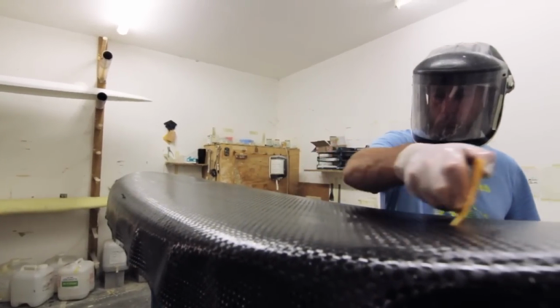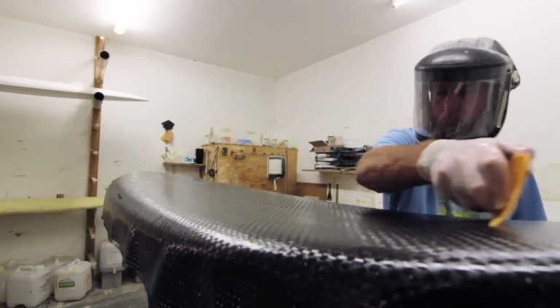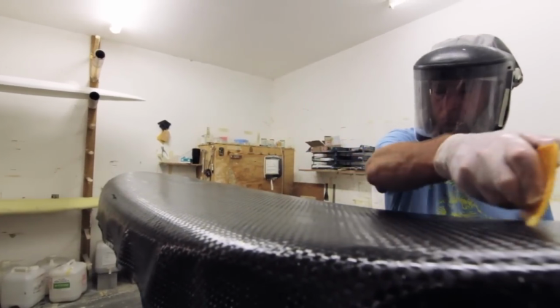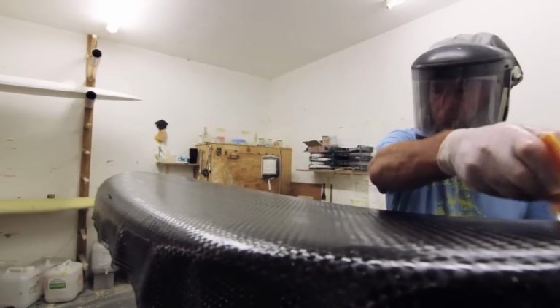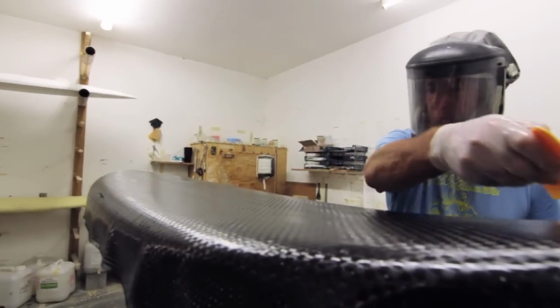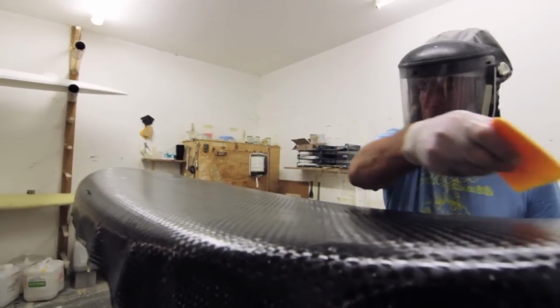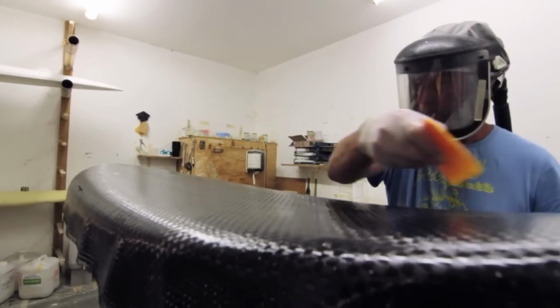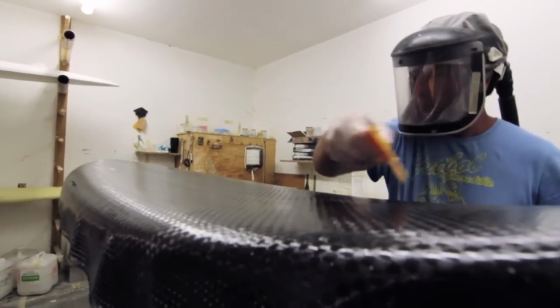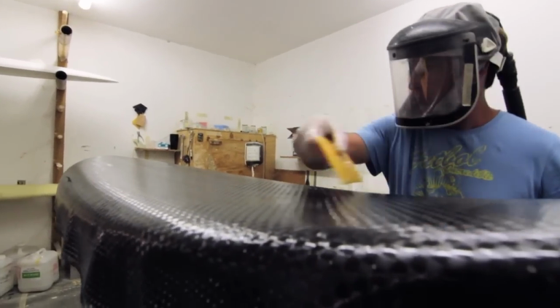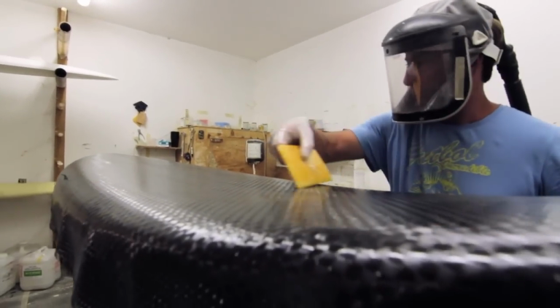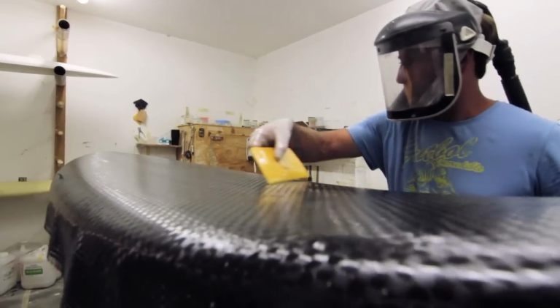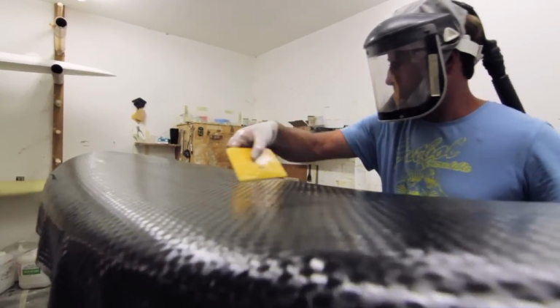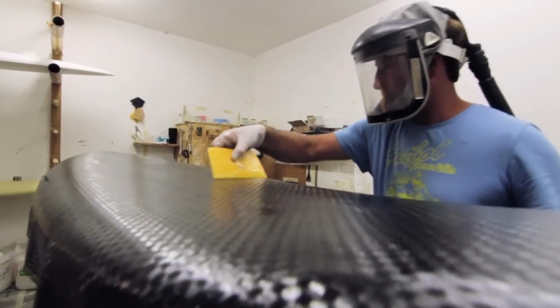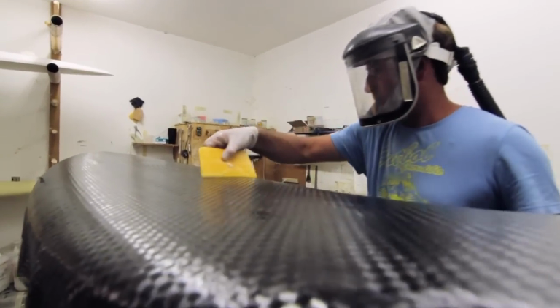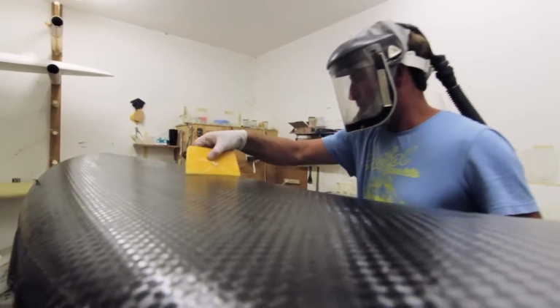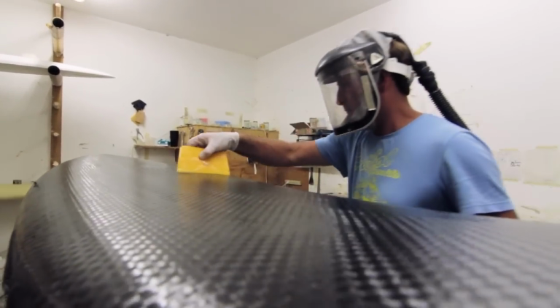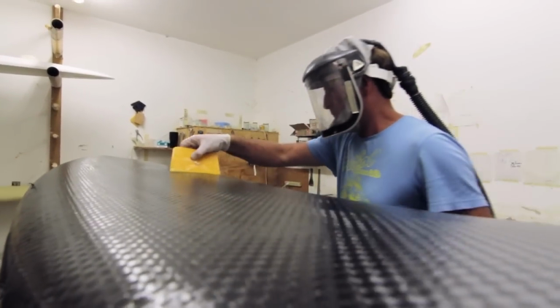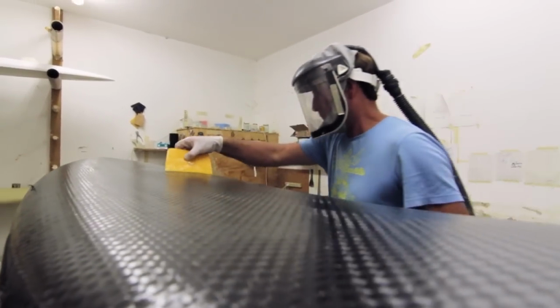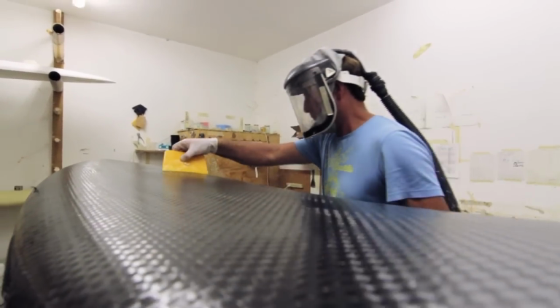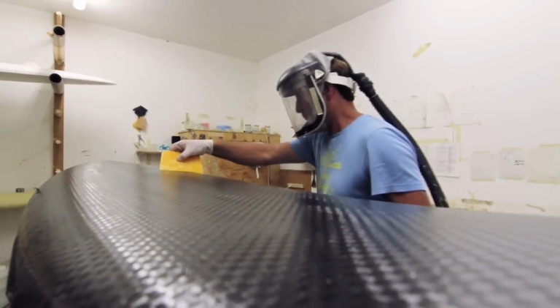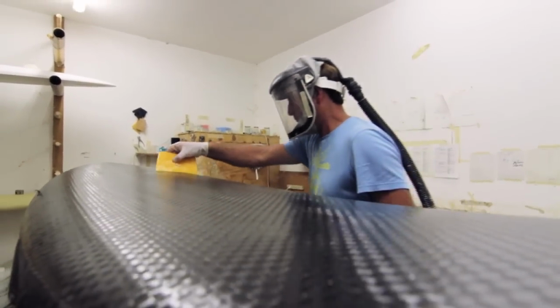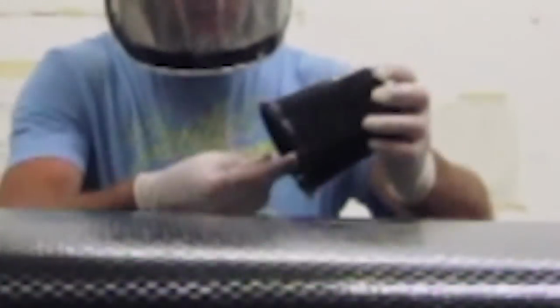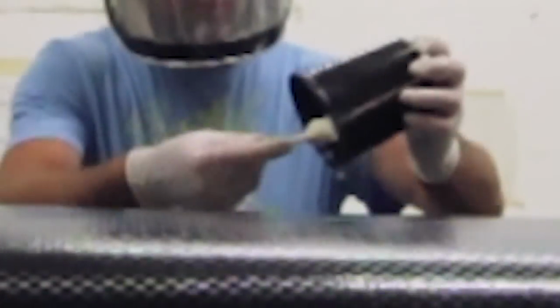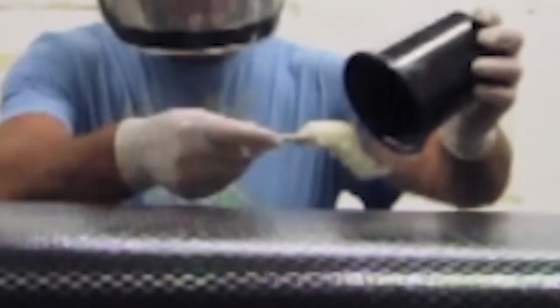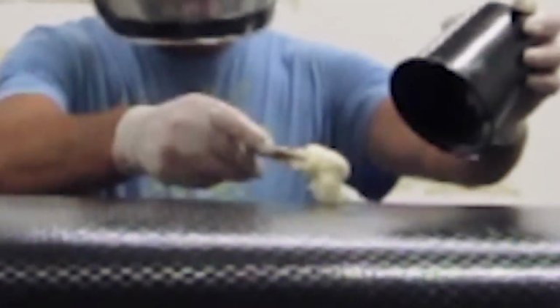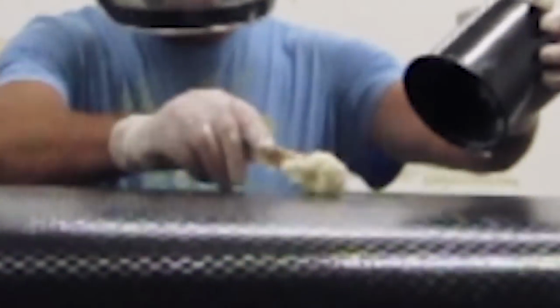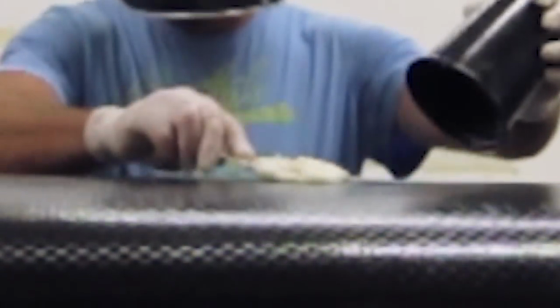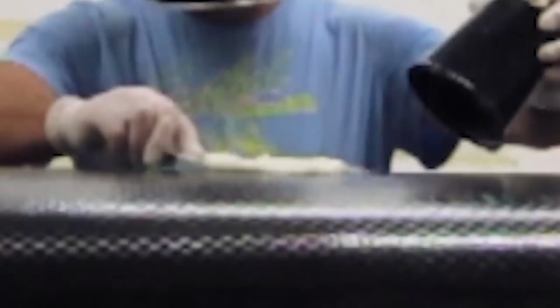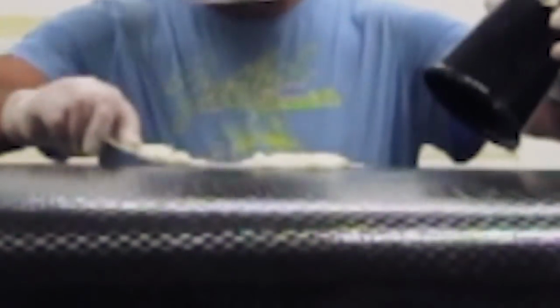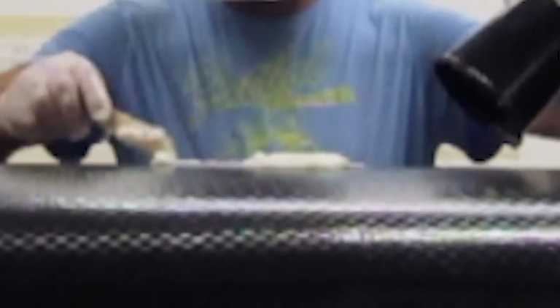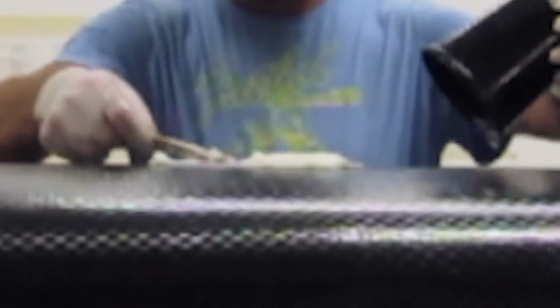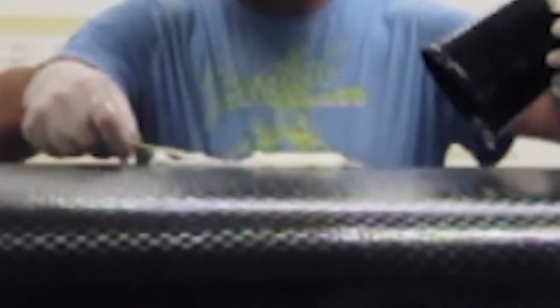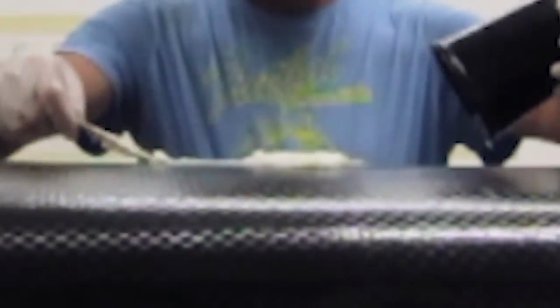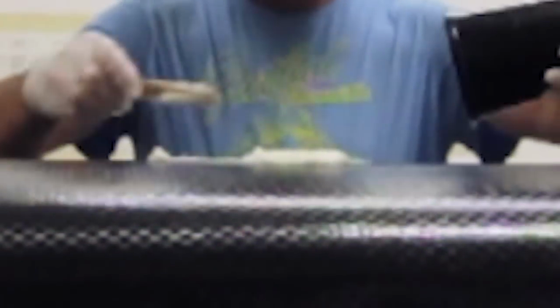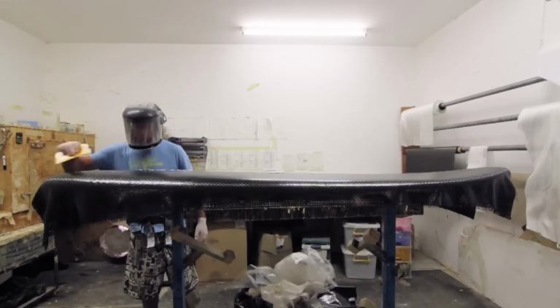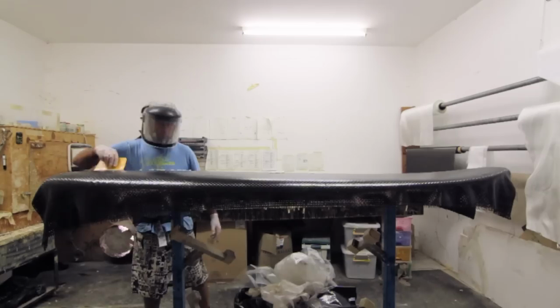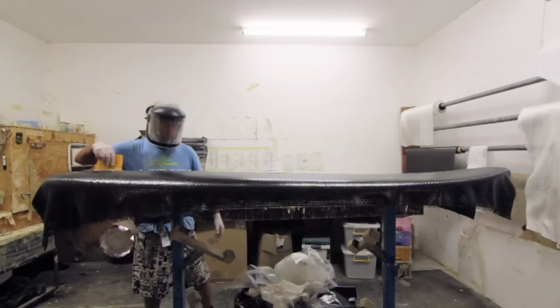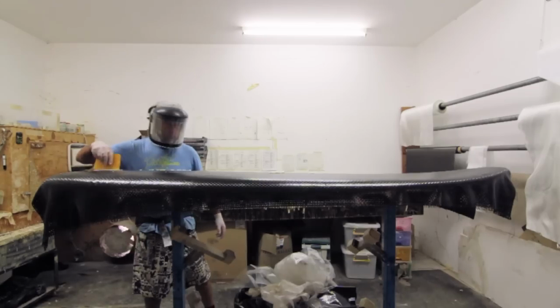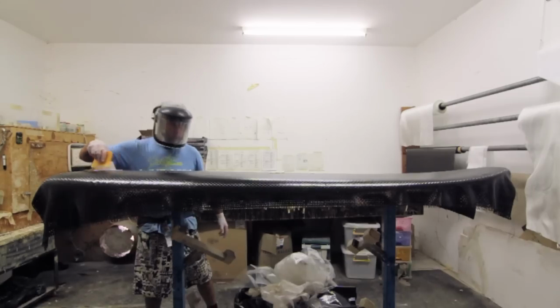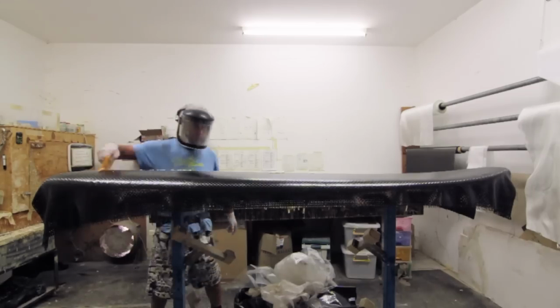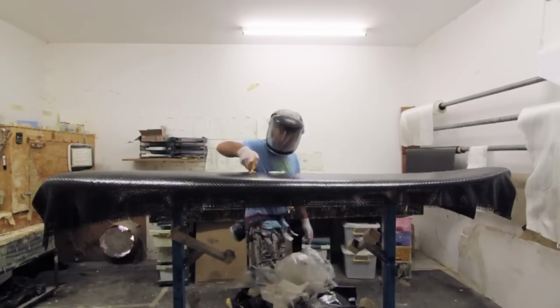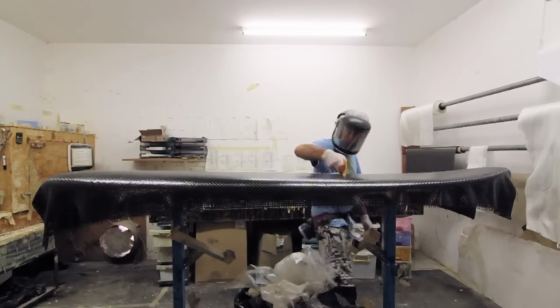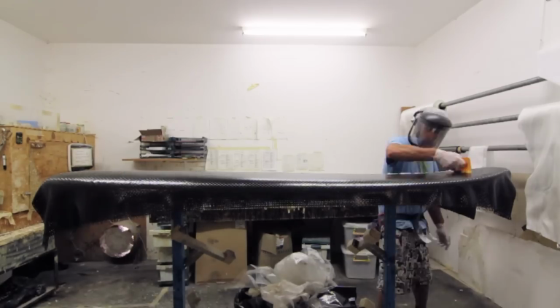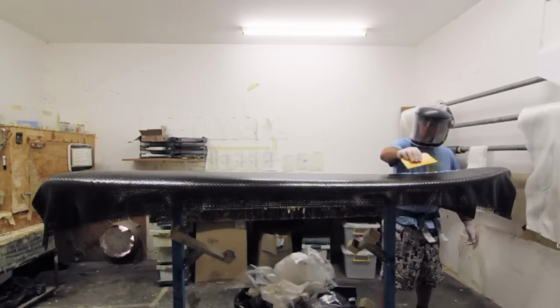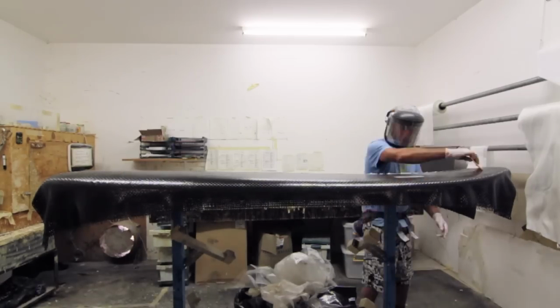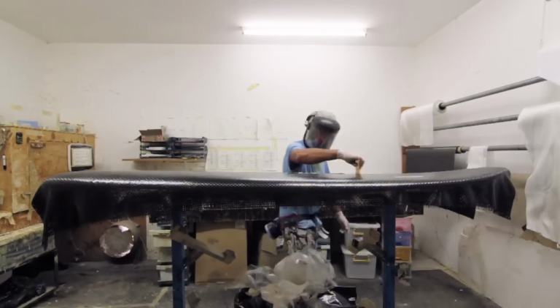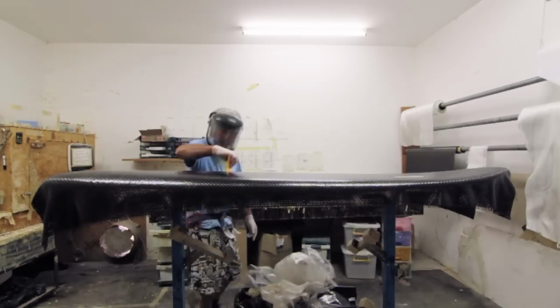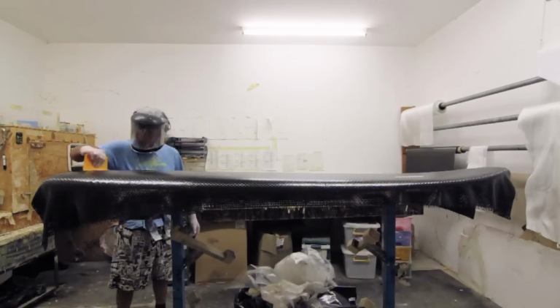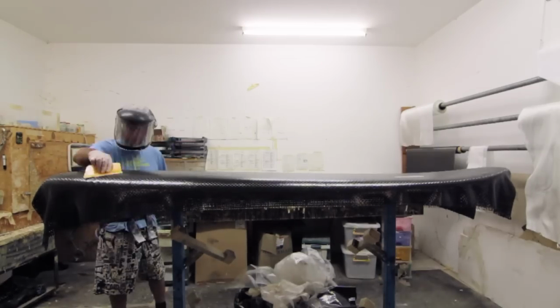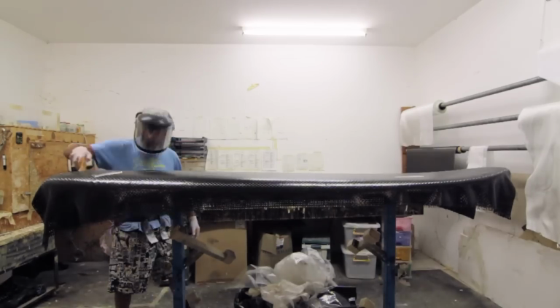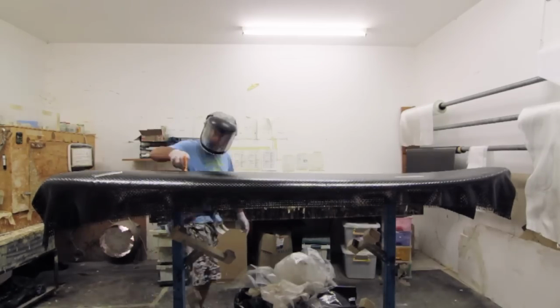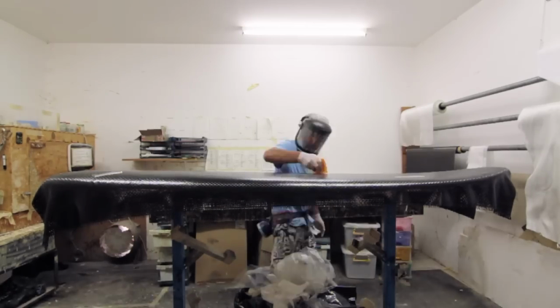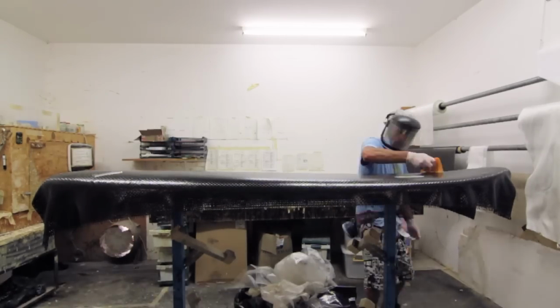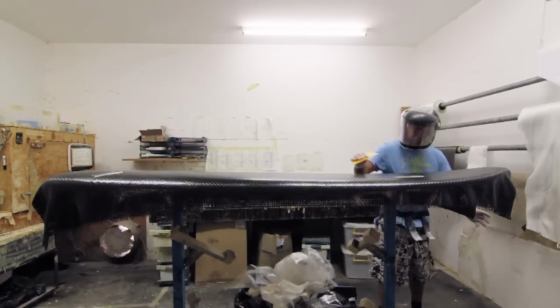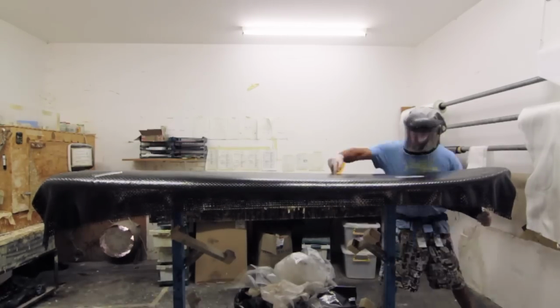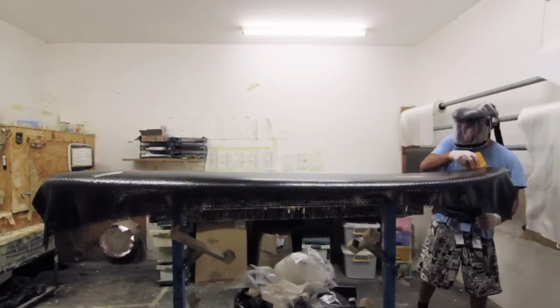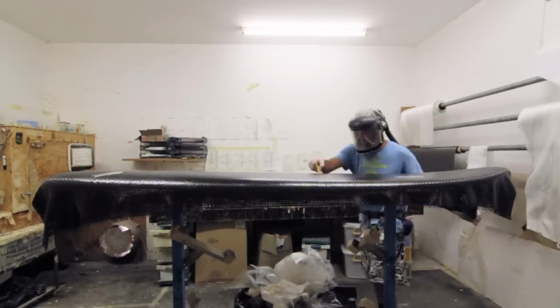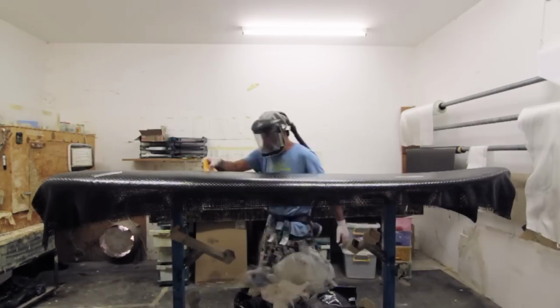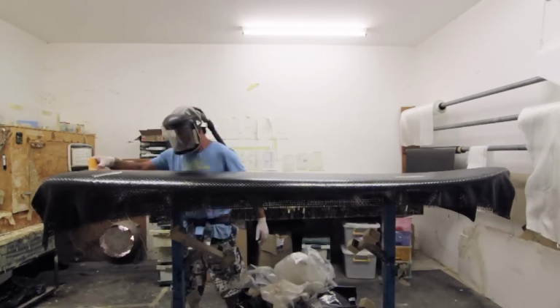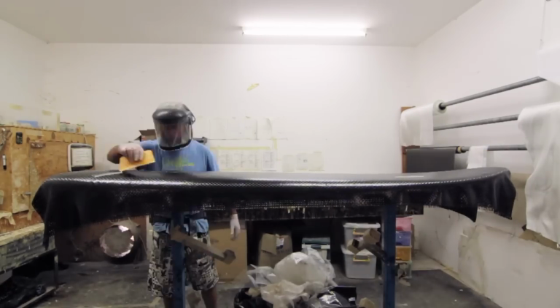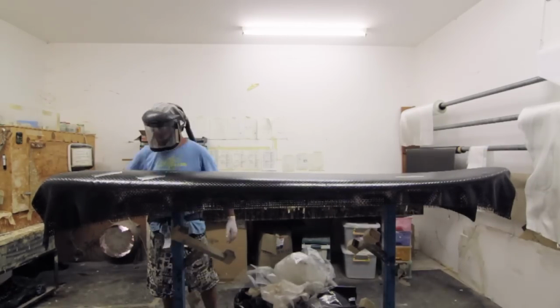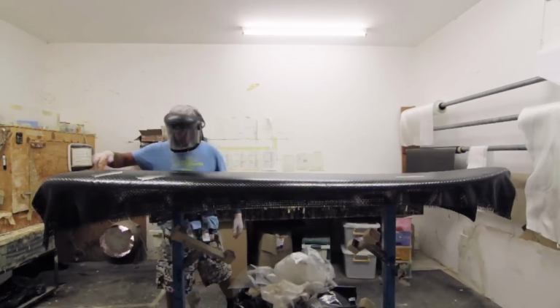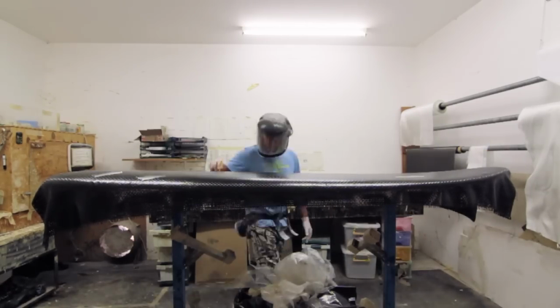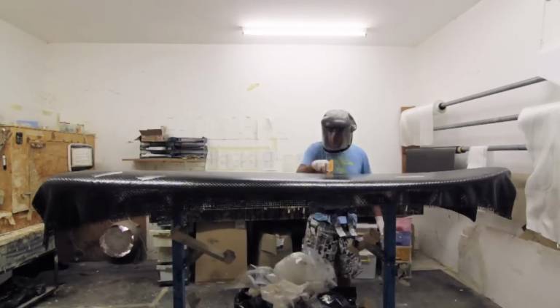Once the cloth has been placed onto the board, a small amount of colloidal silica and resin is spread over it to act as a void filler and prevent drain-out.